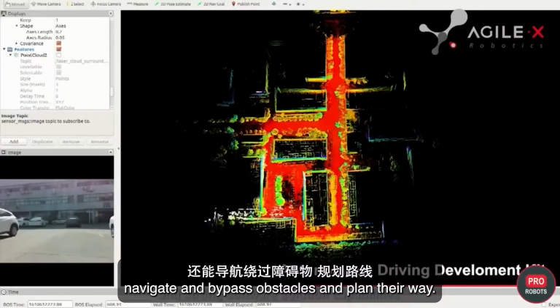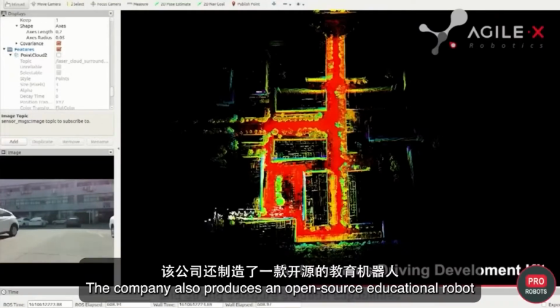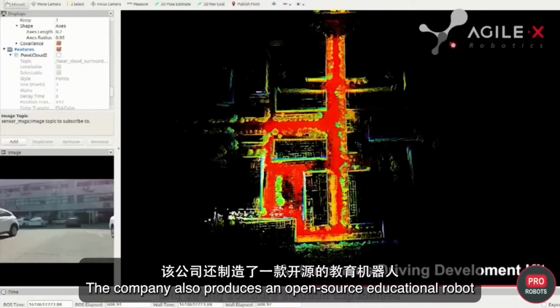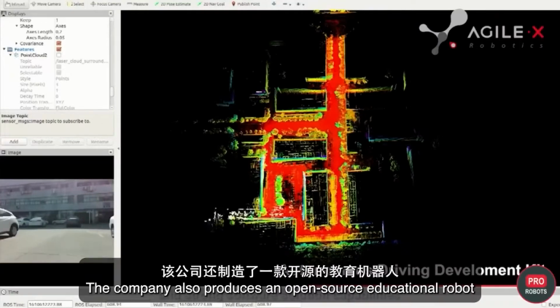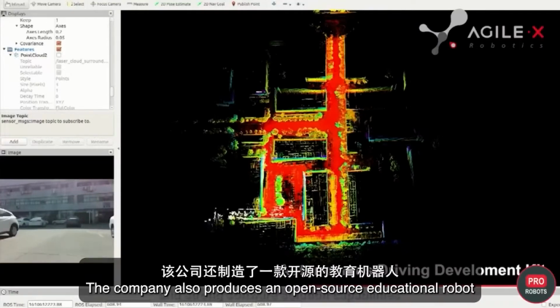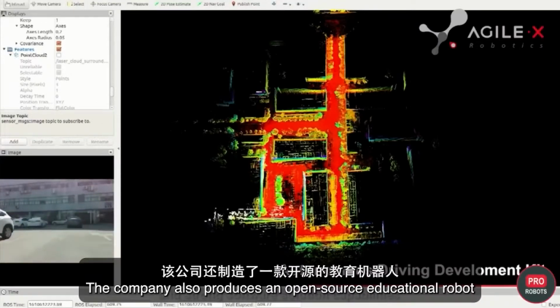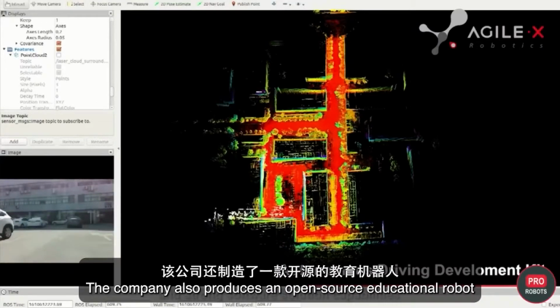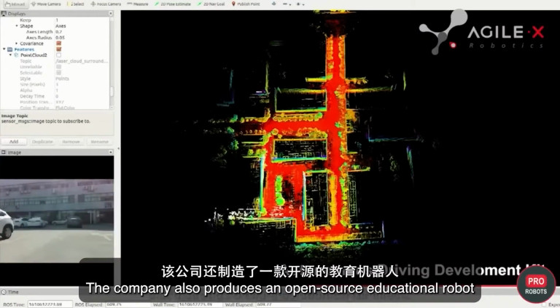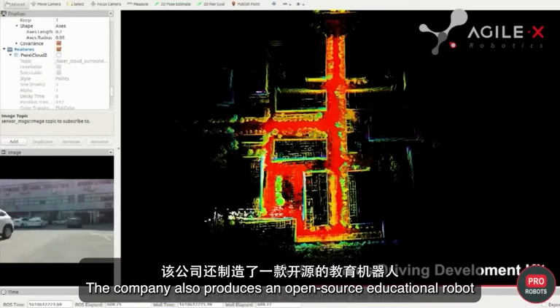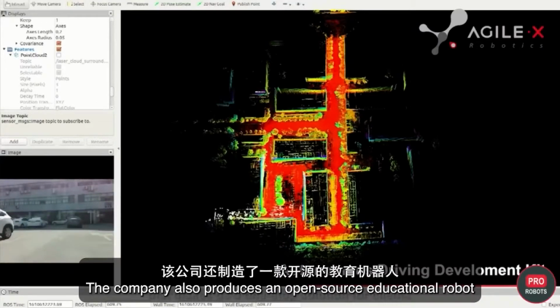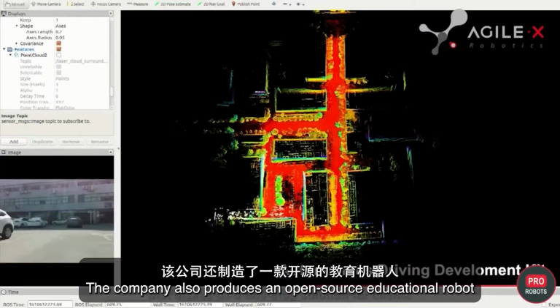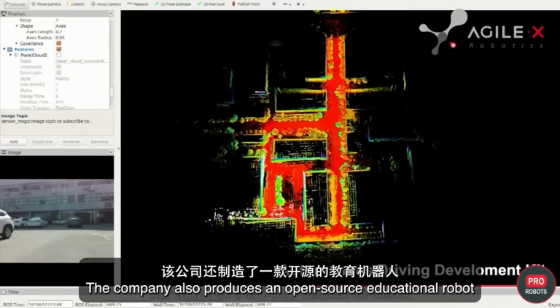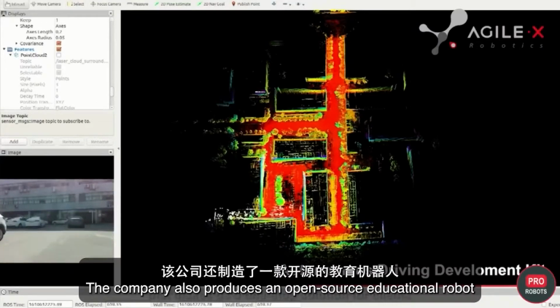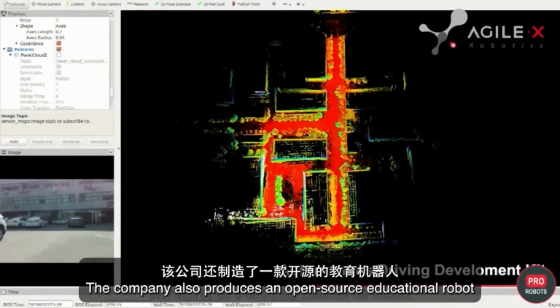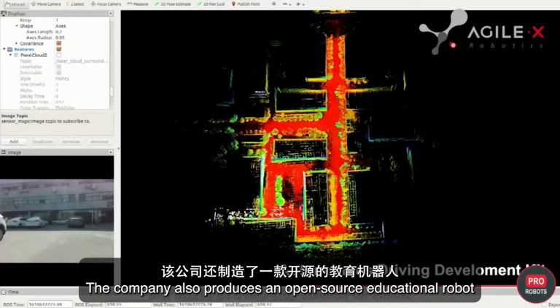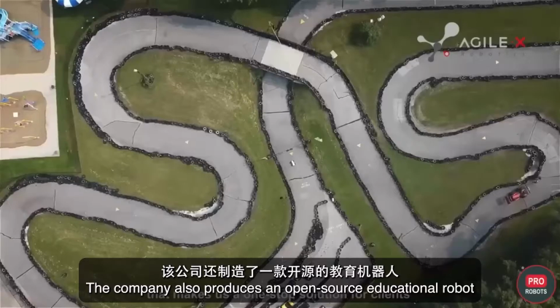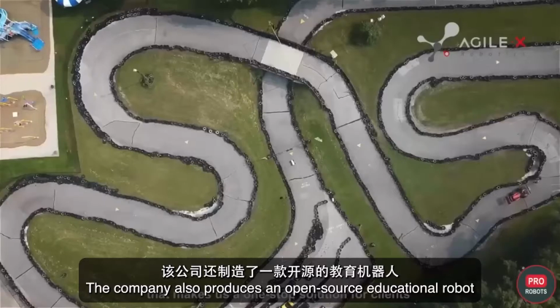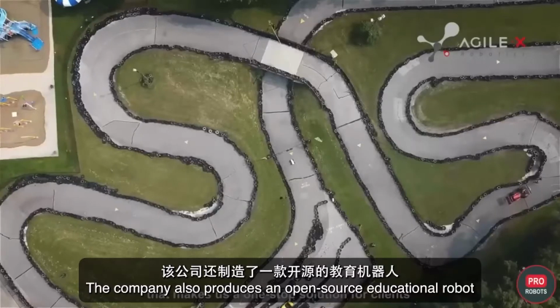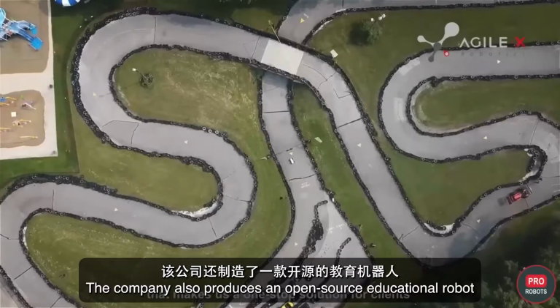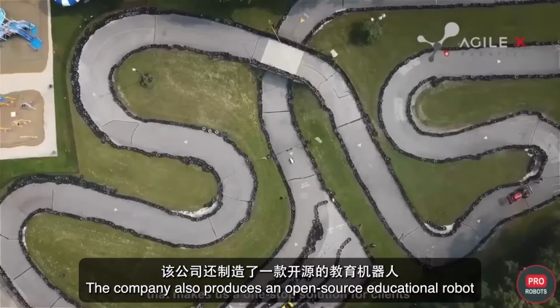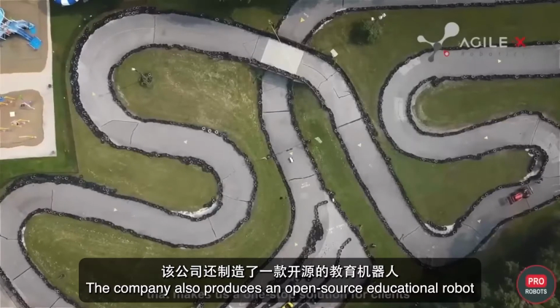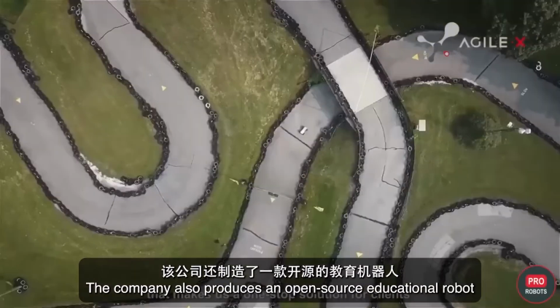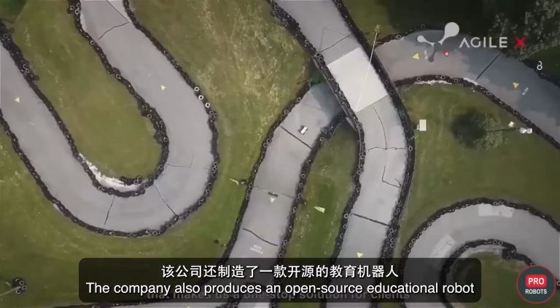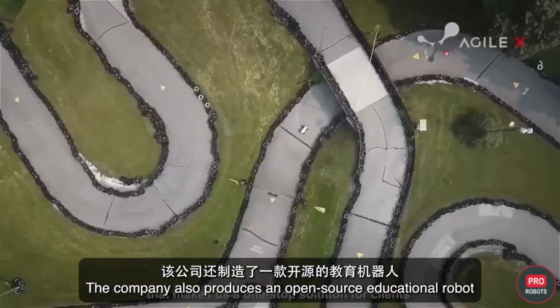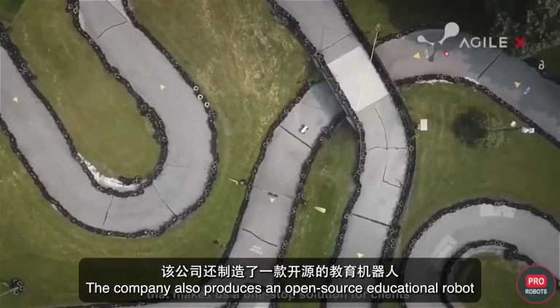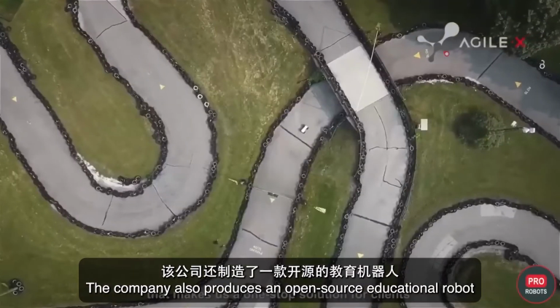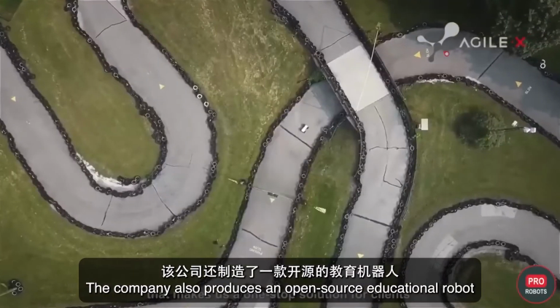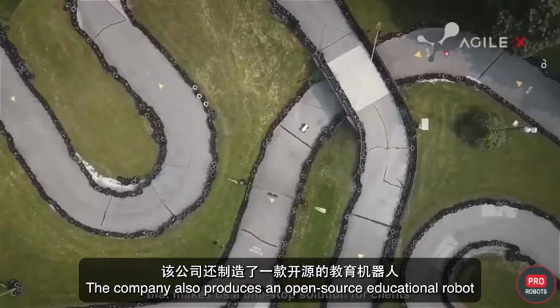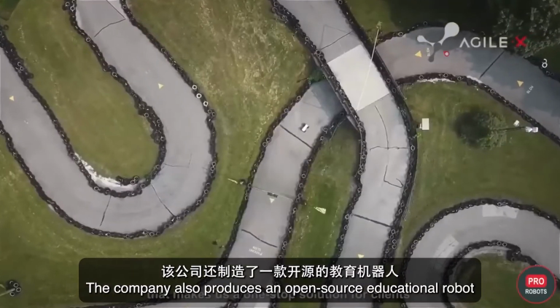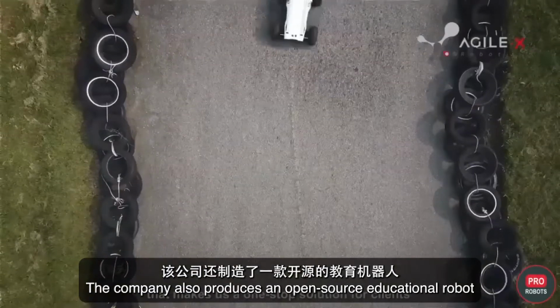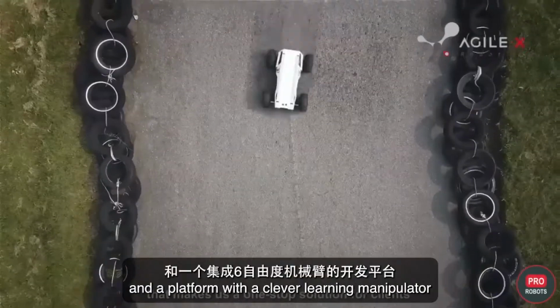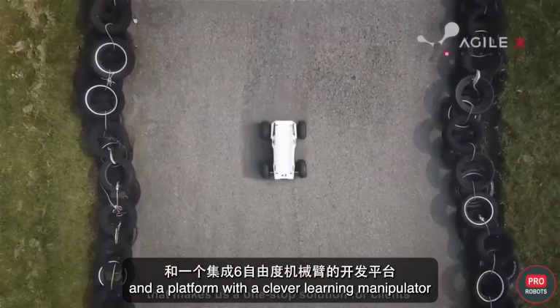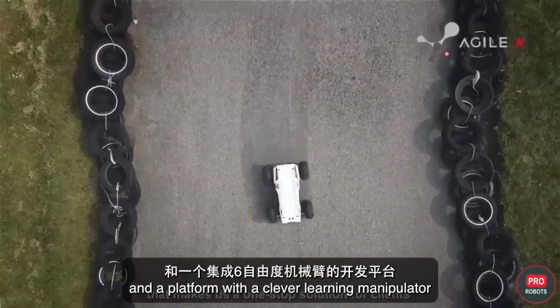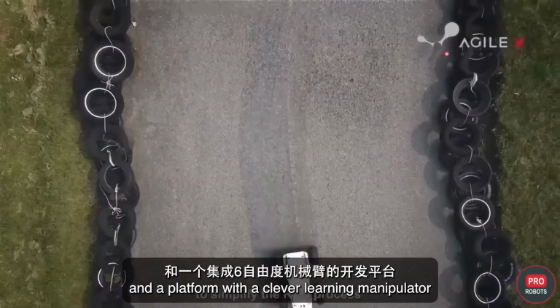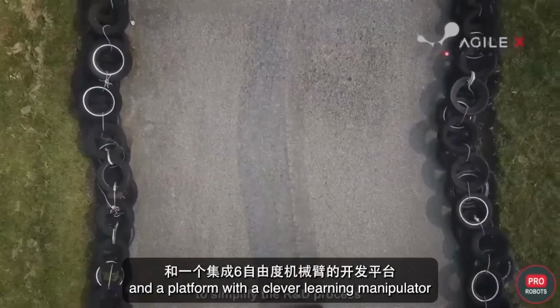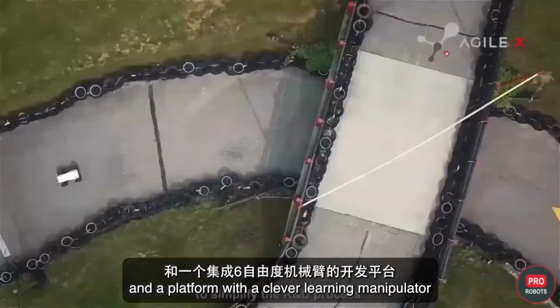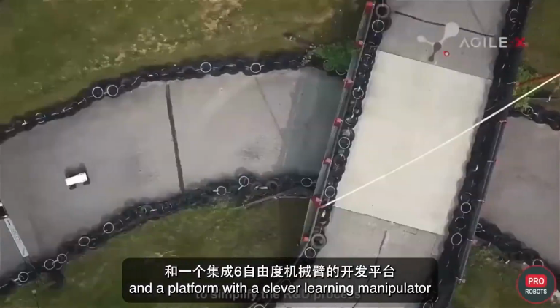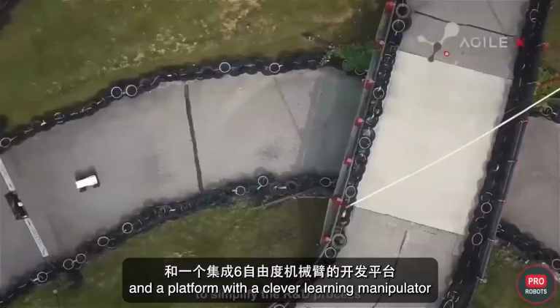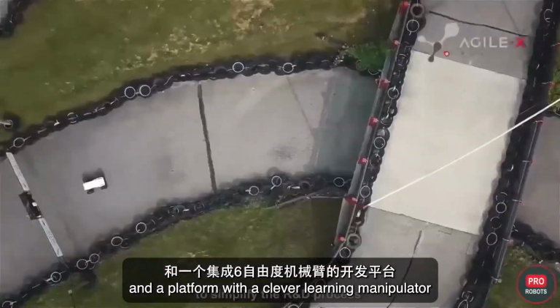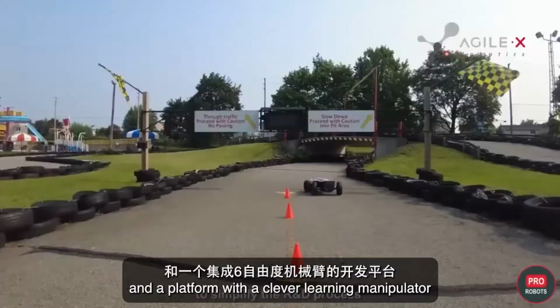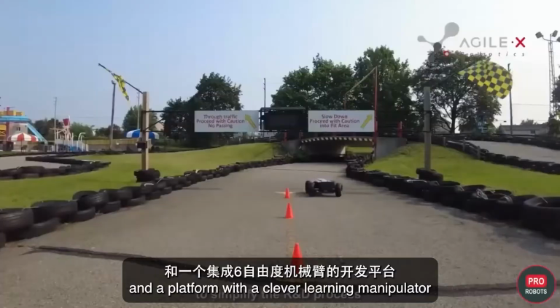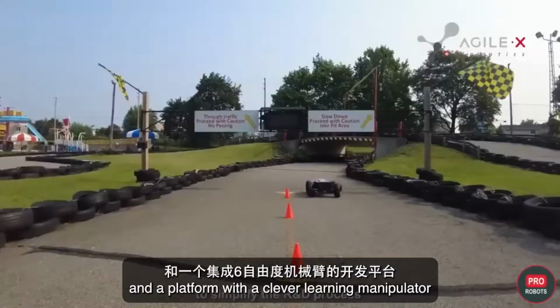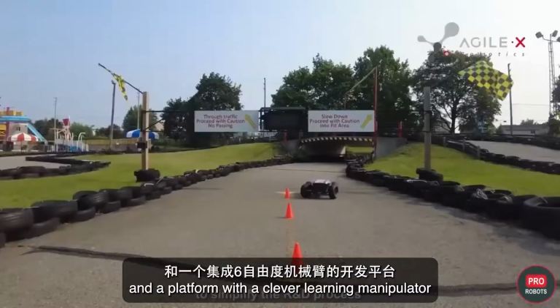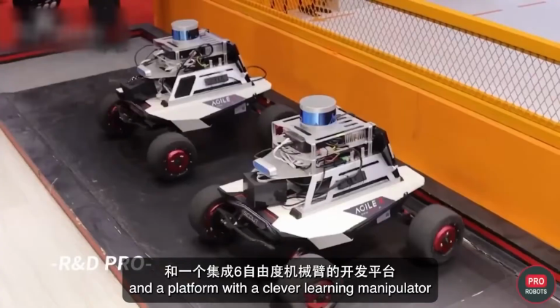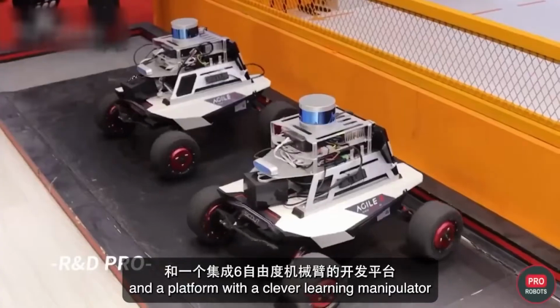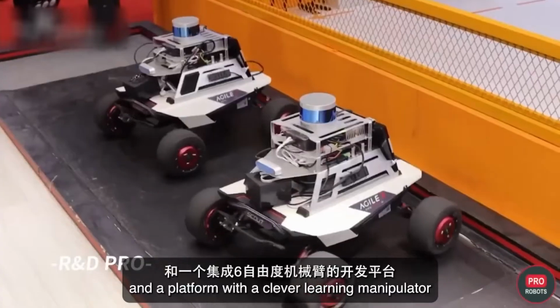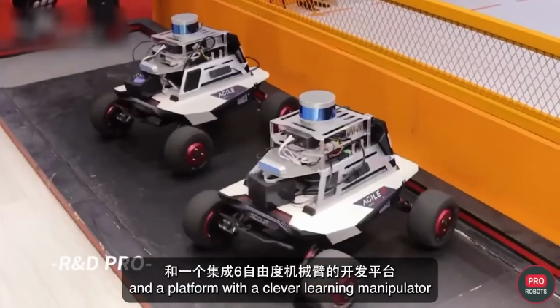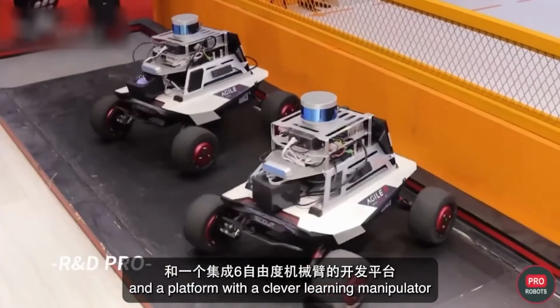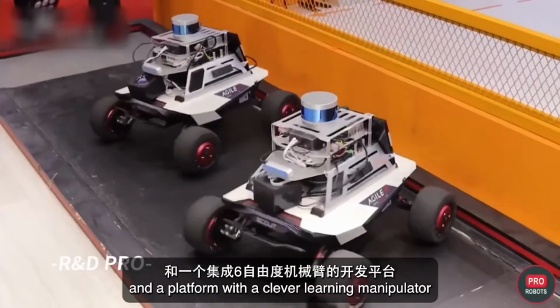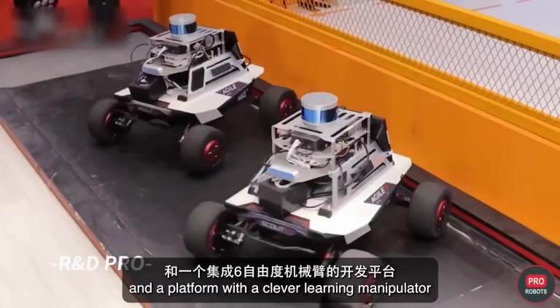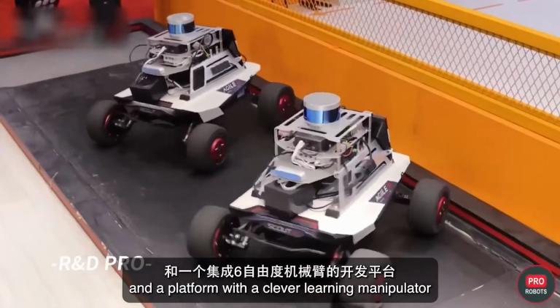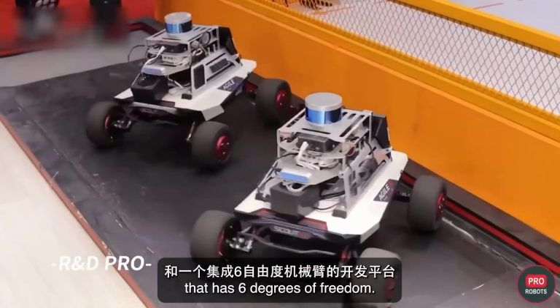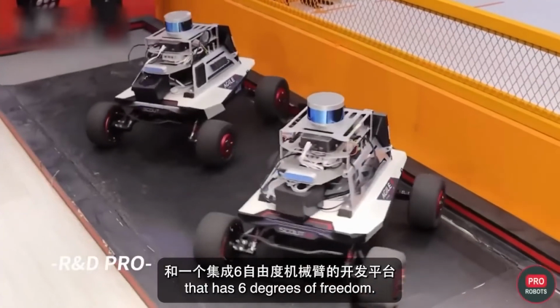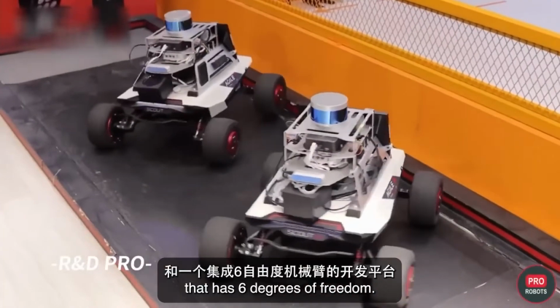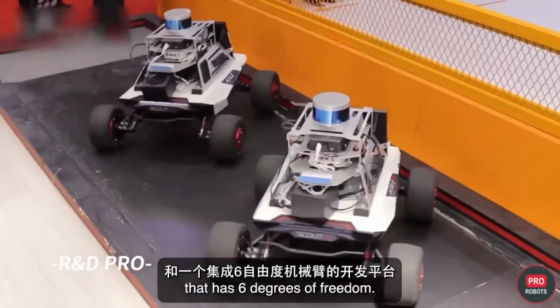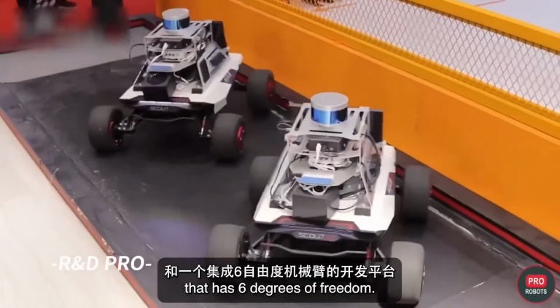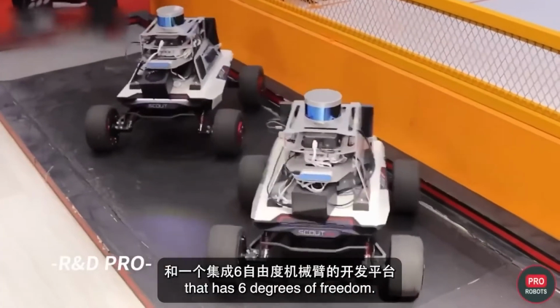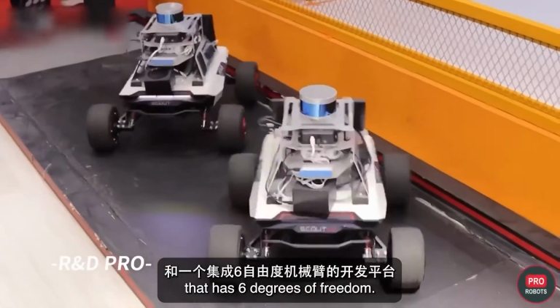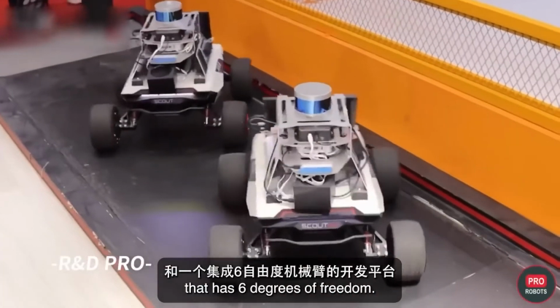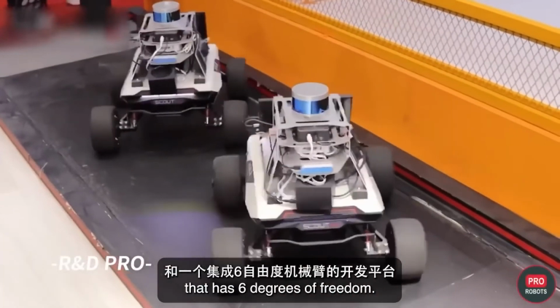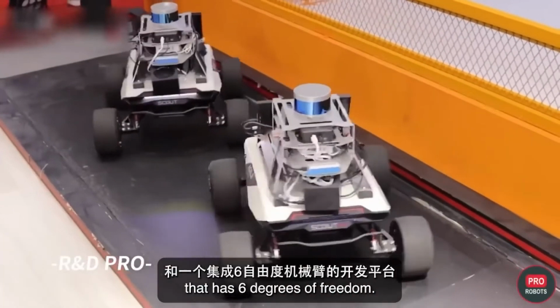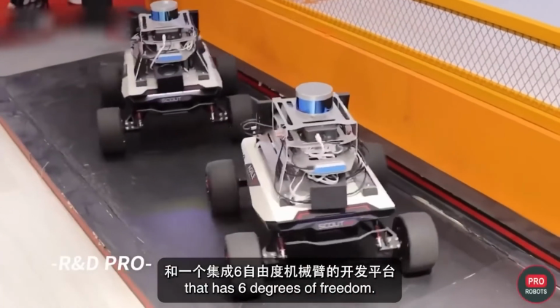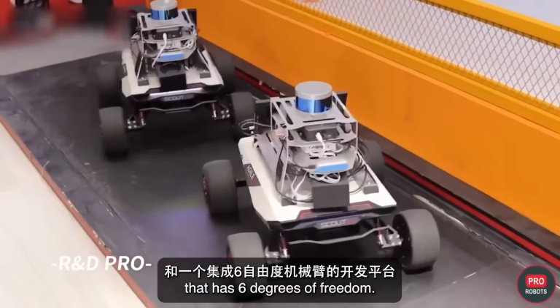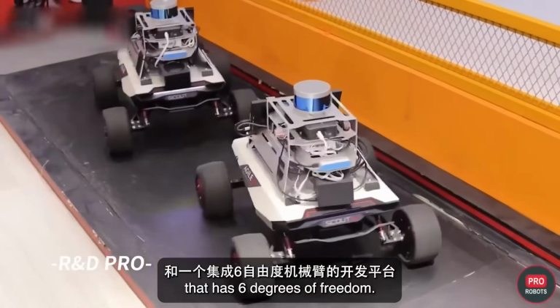The company also produces an open-source educational robot and a platform with a clever learning manipulator that has six degrees of freedom.